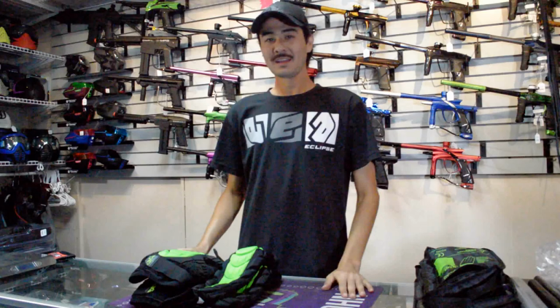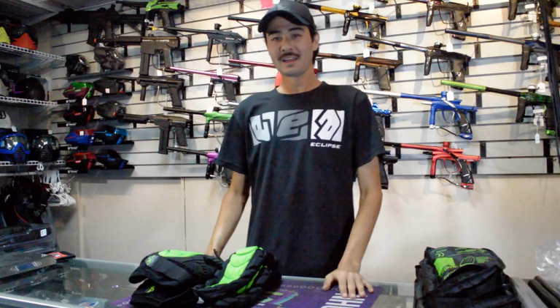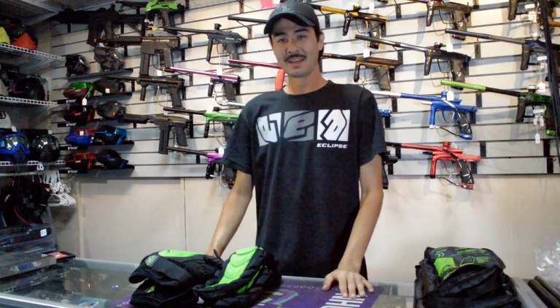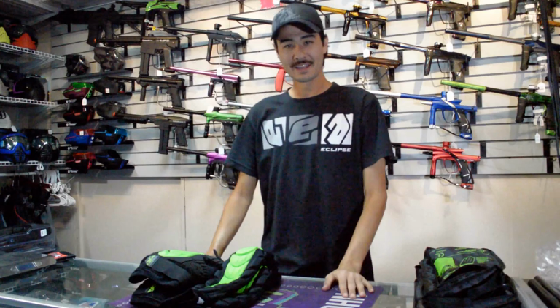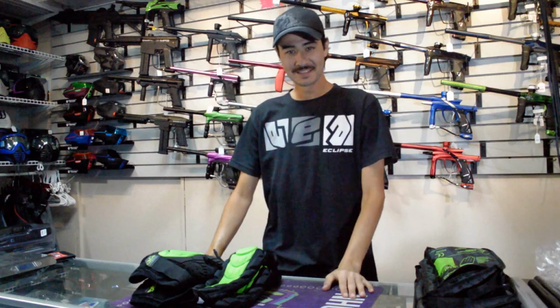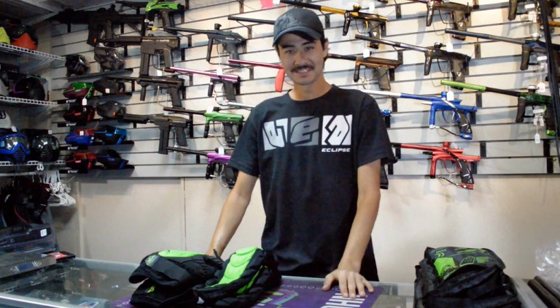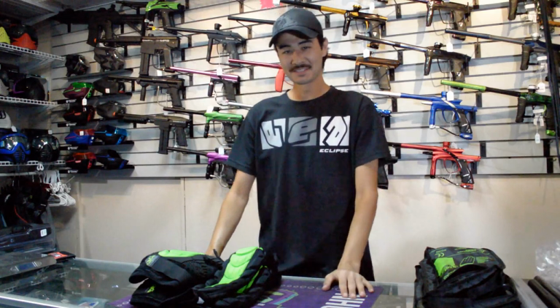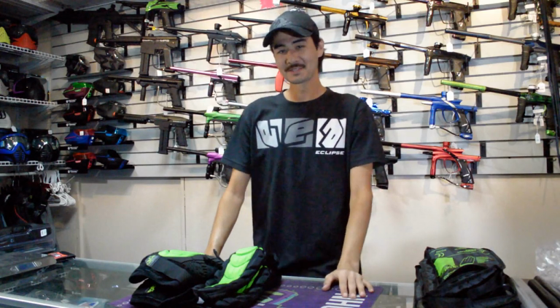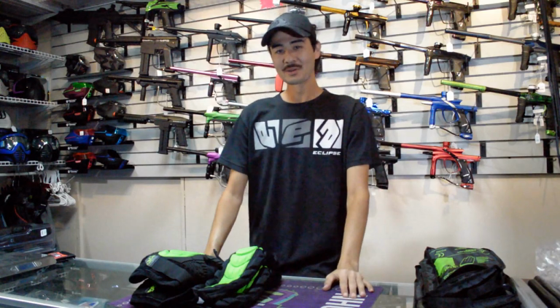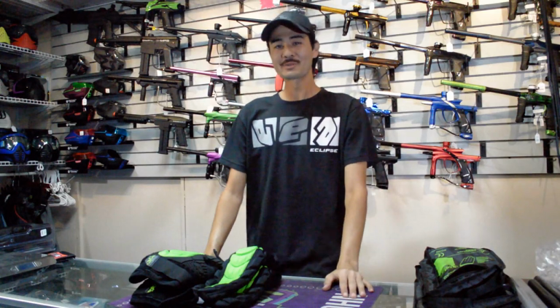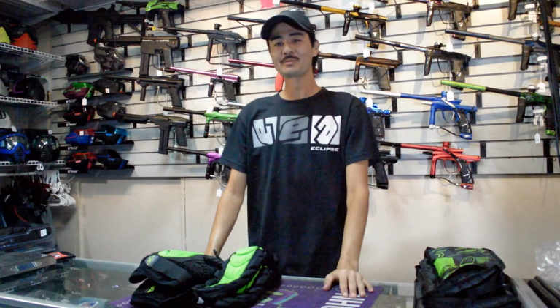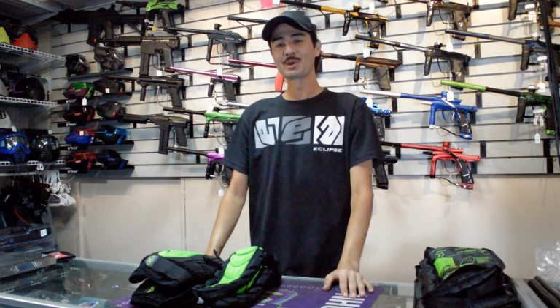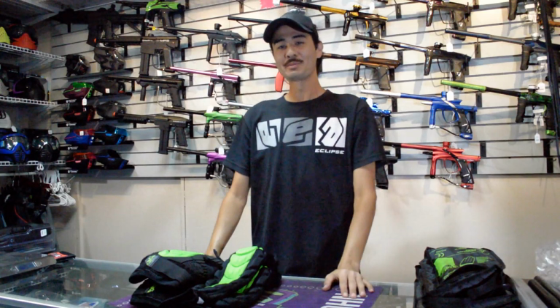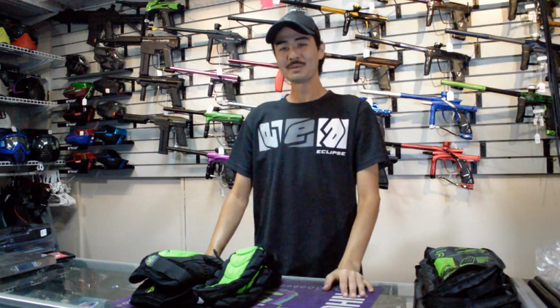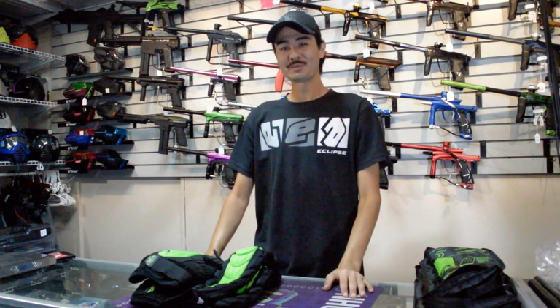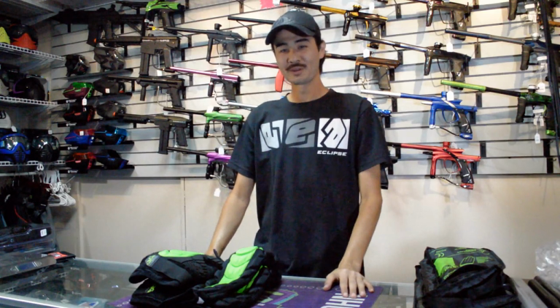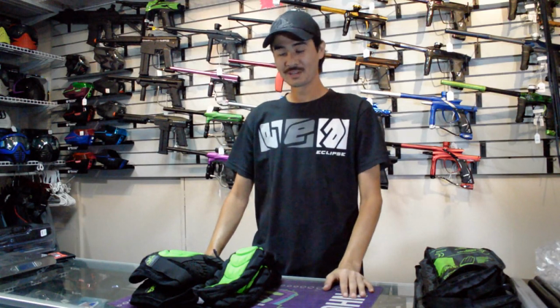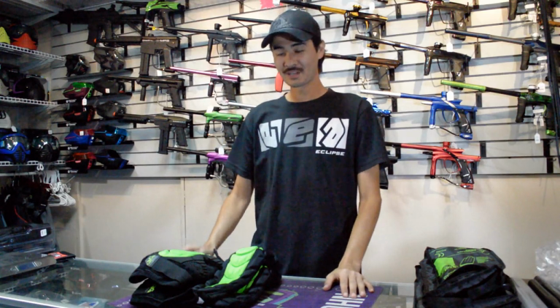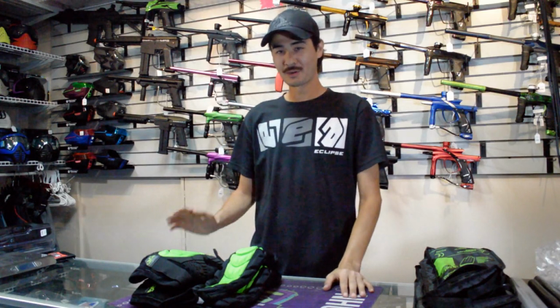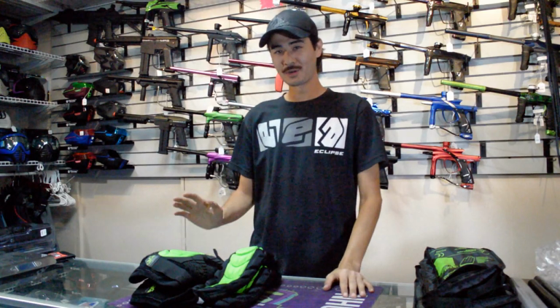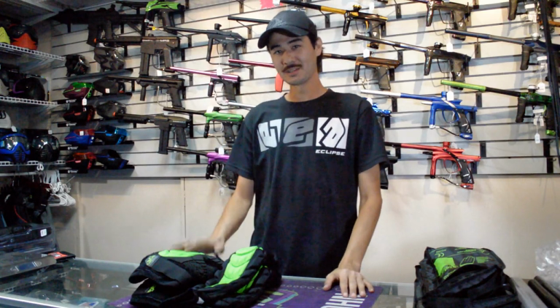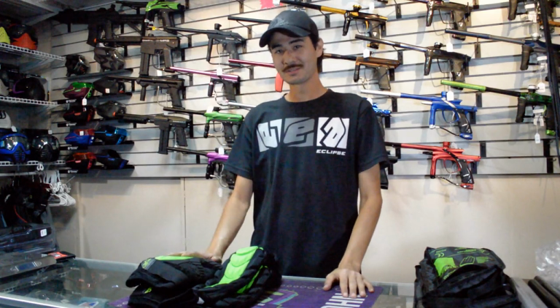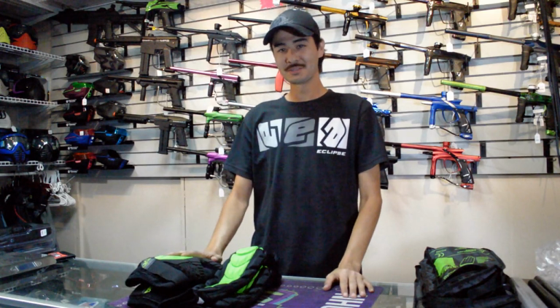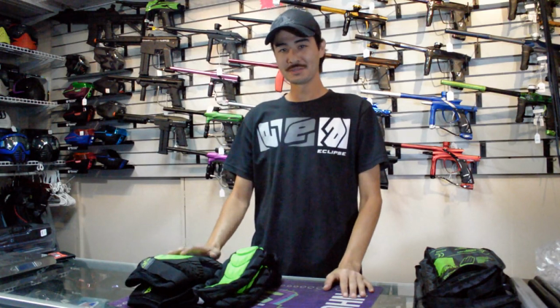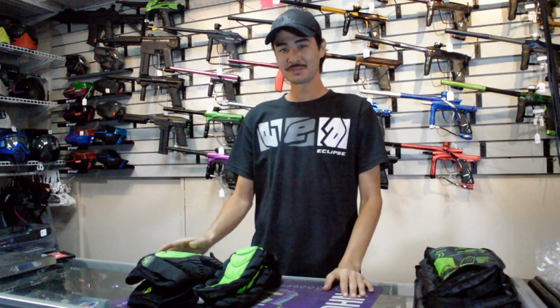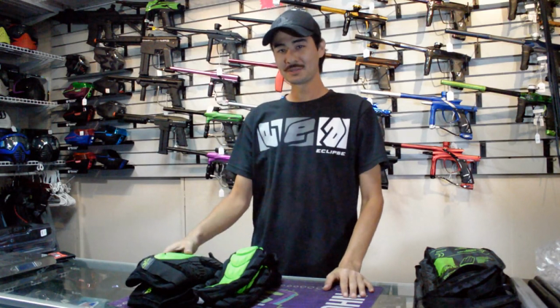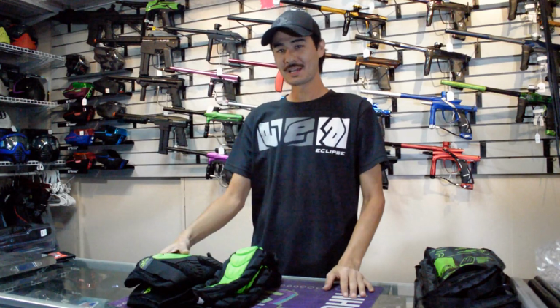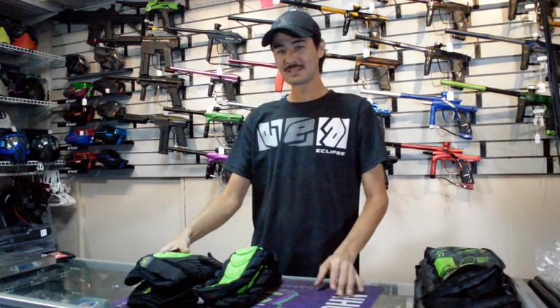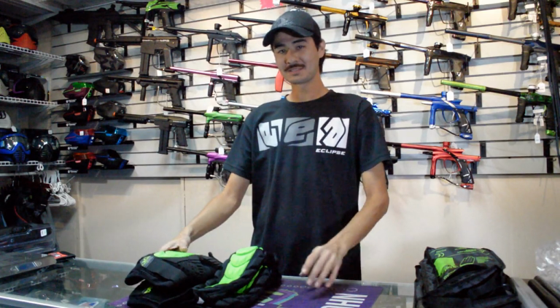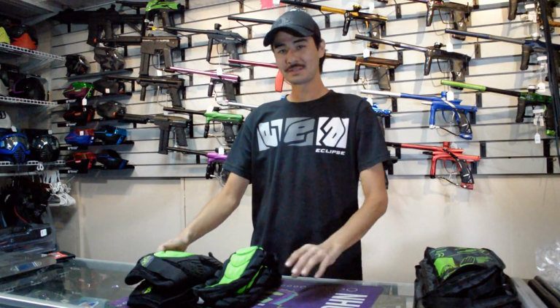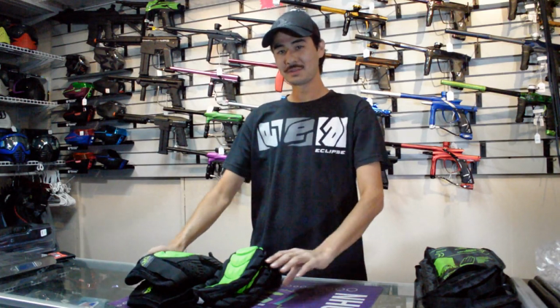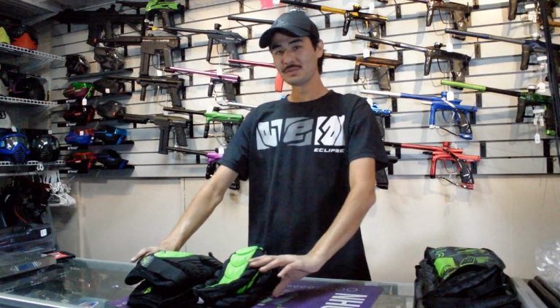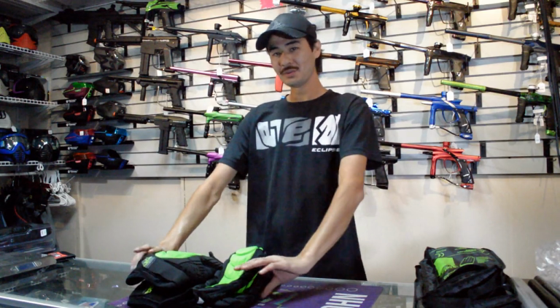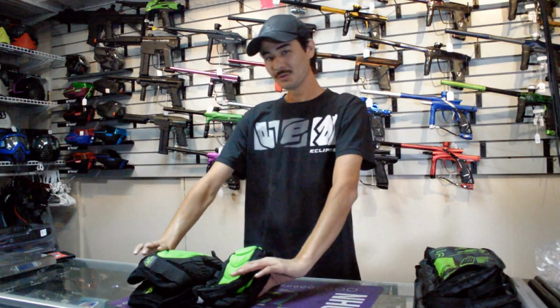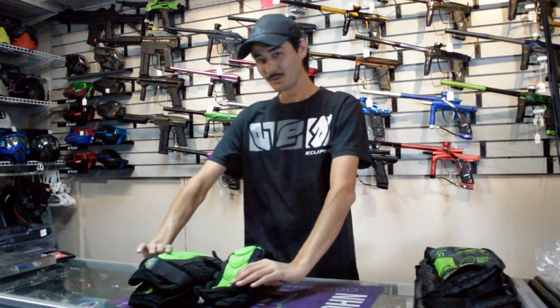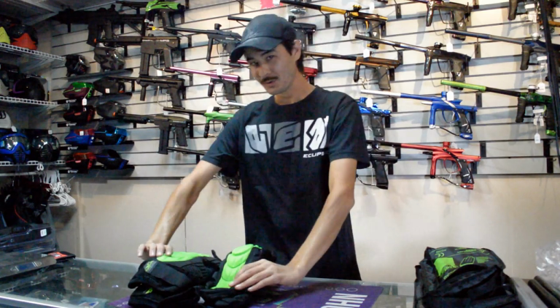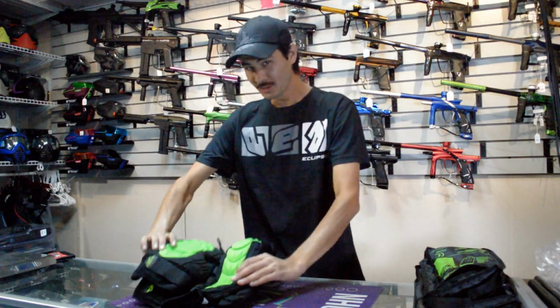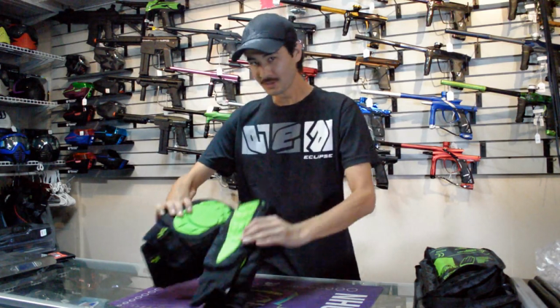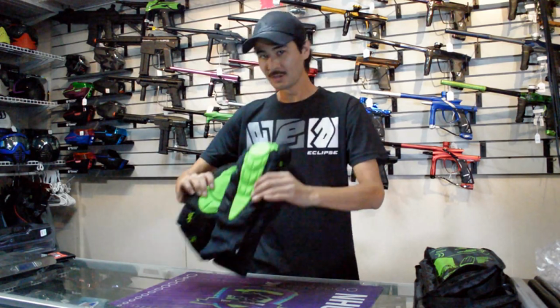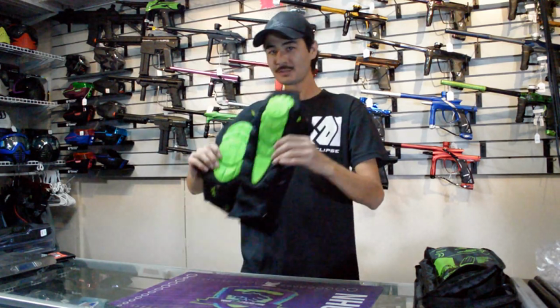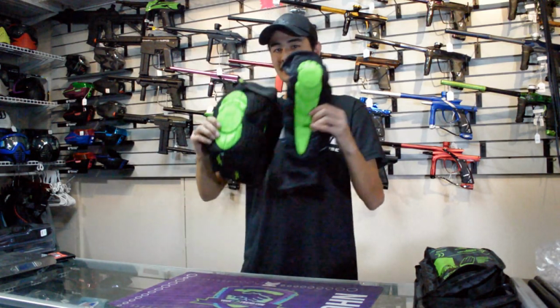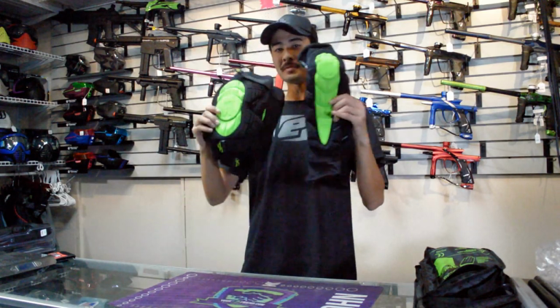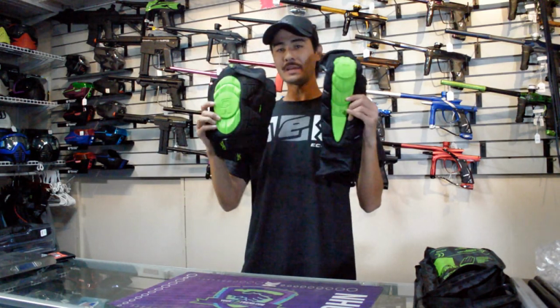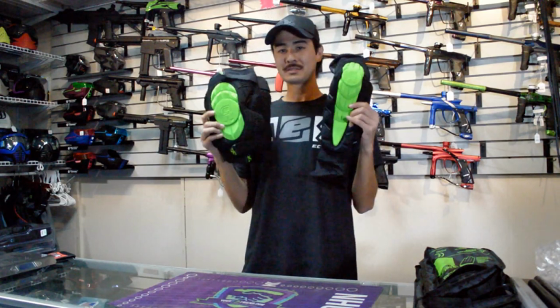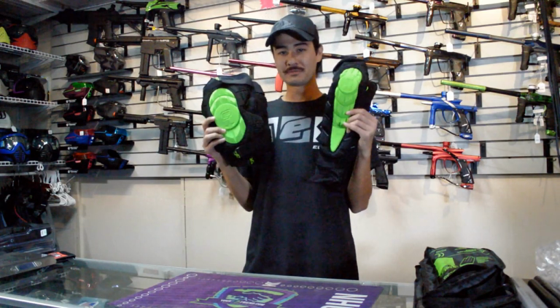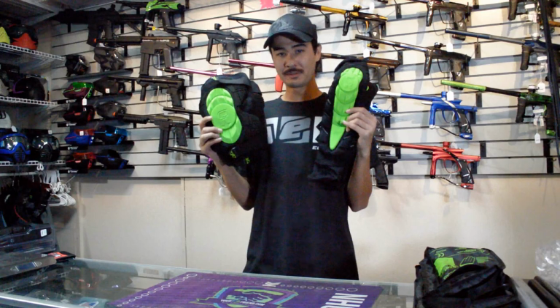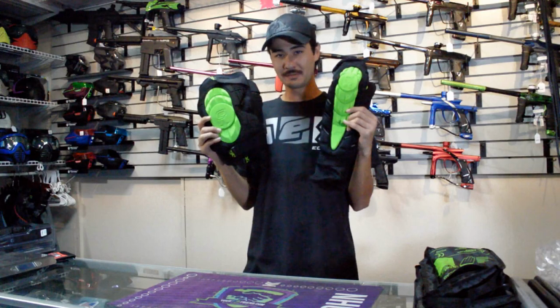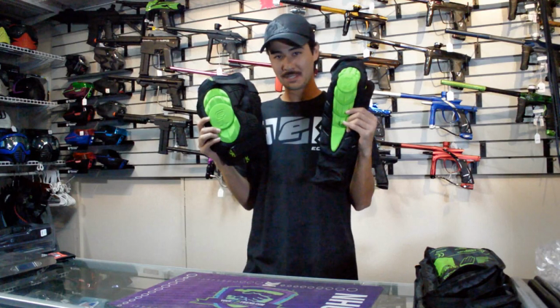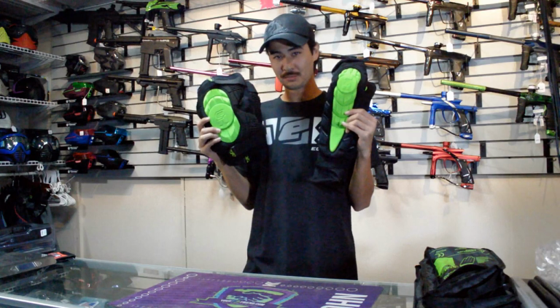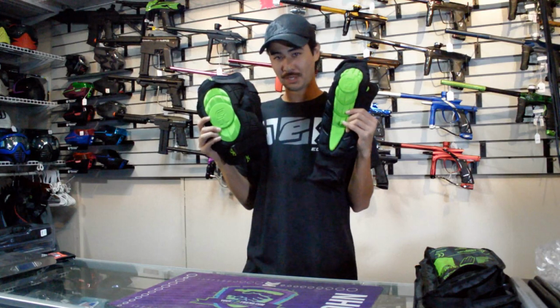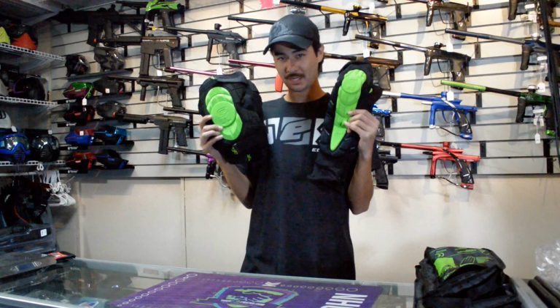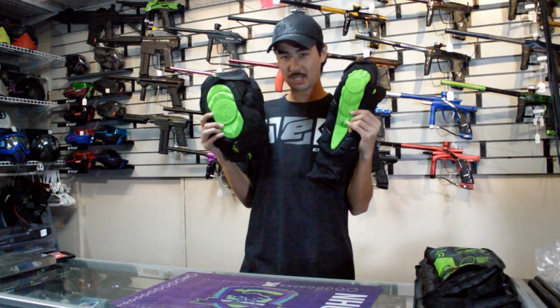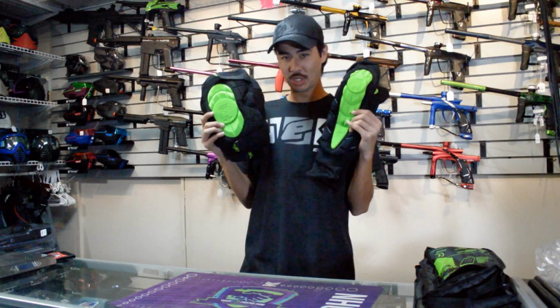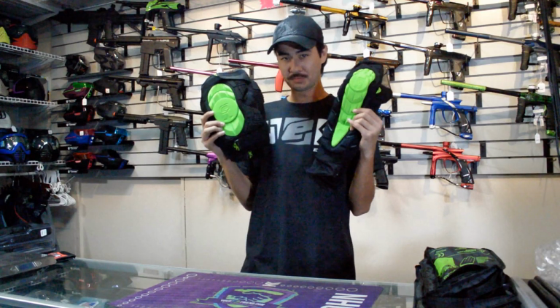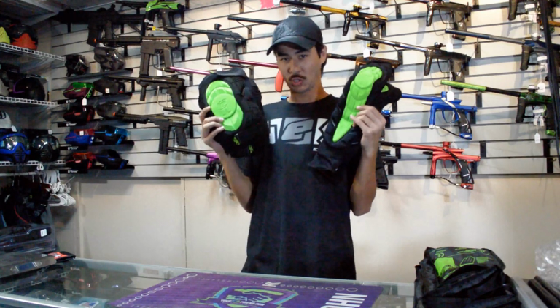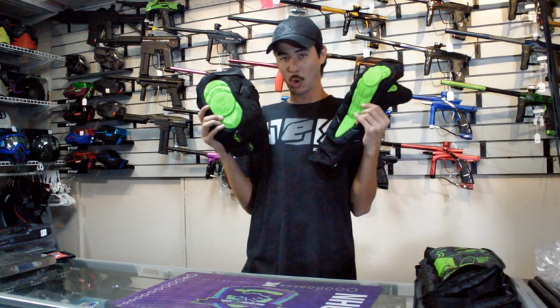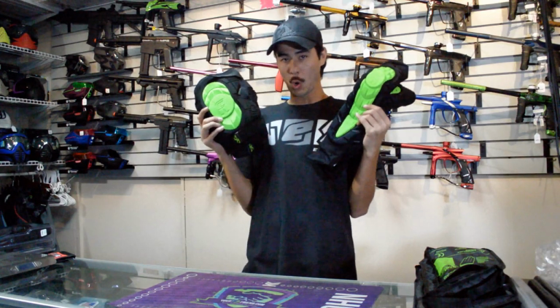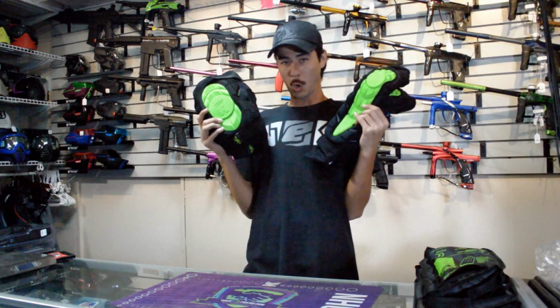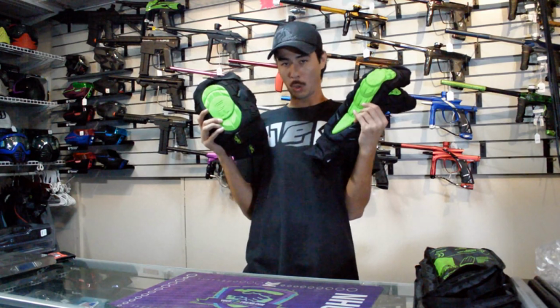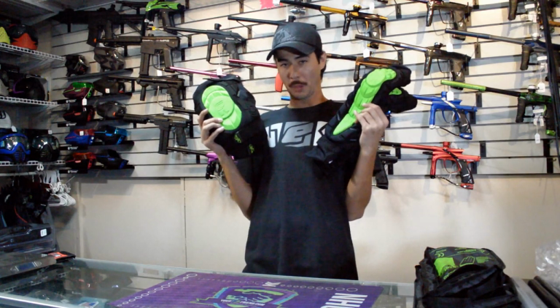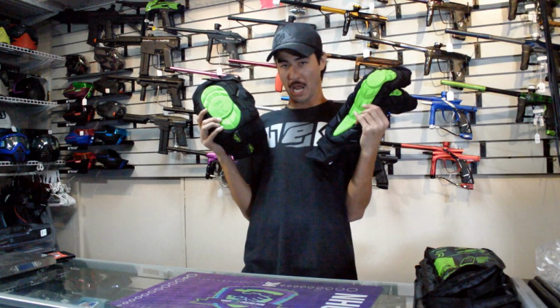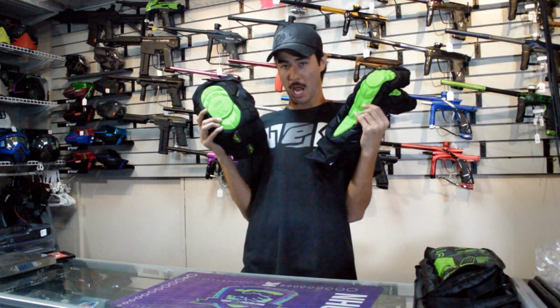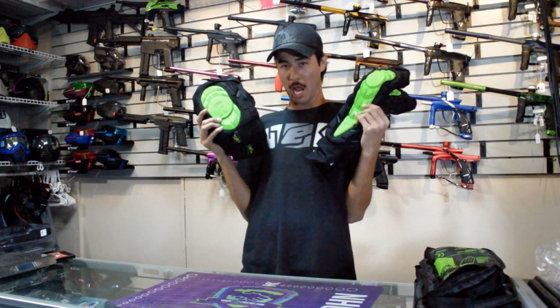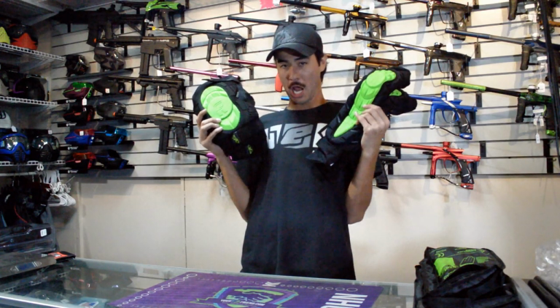Hey guys, this is Chris from Your PB Friend. I want to introduce you guys to the new 2015 Planet Eclipse Core Pads.